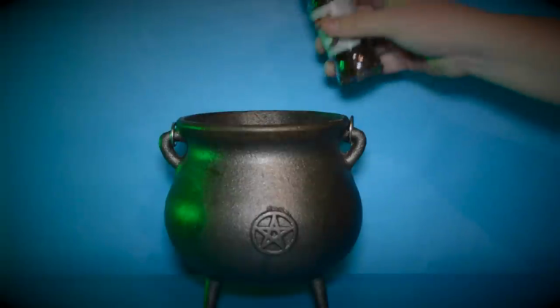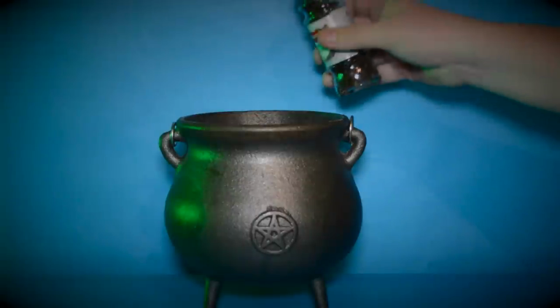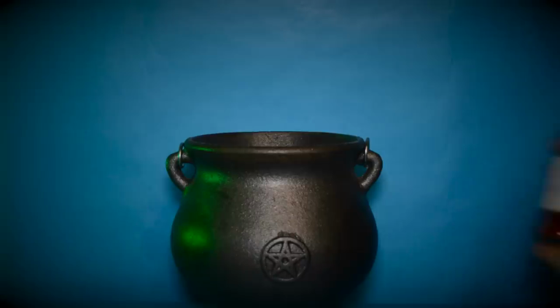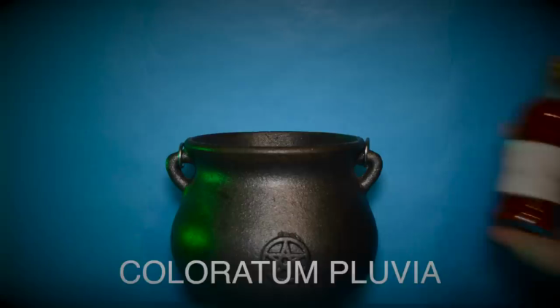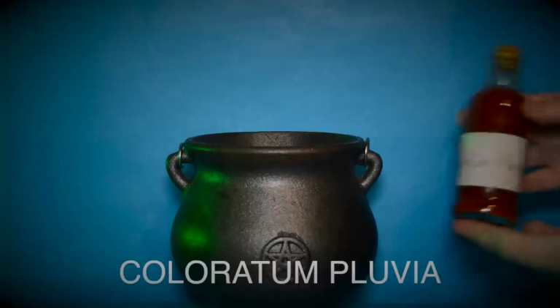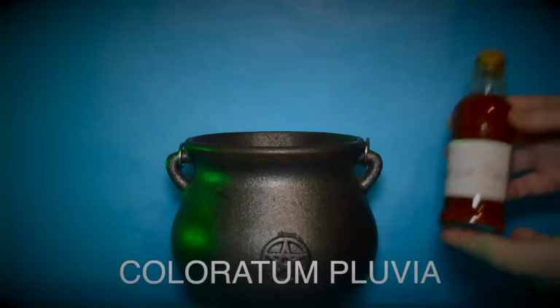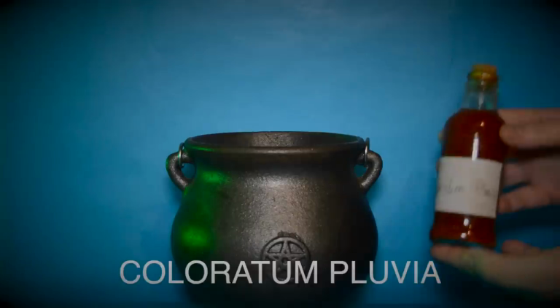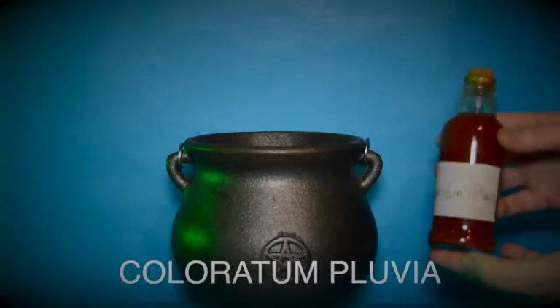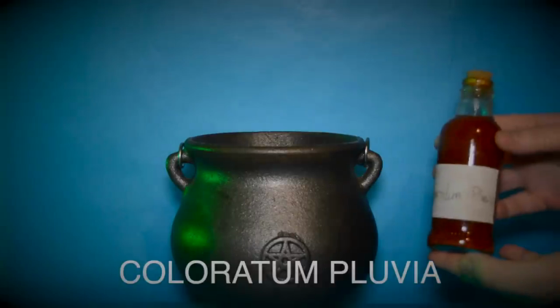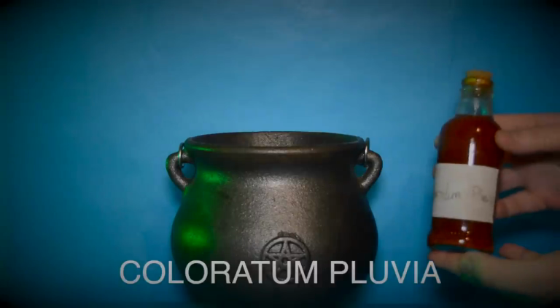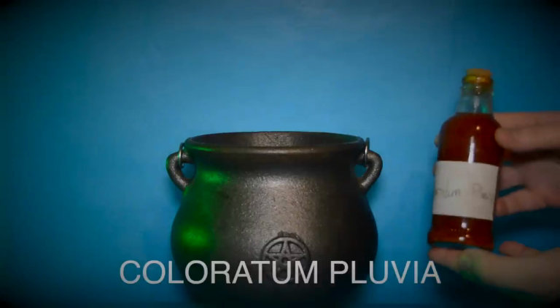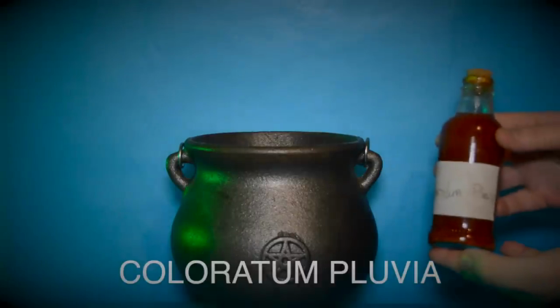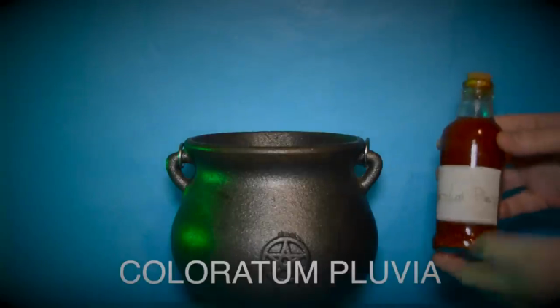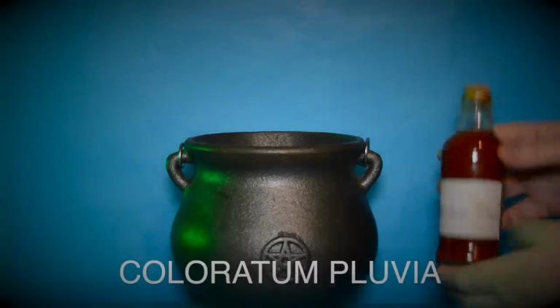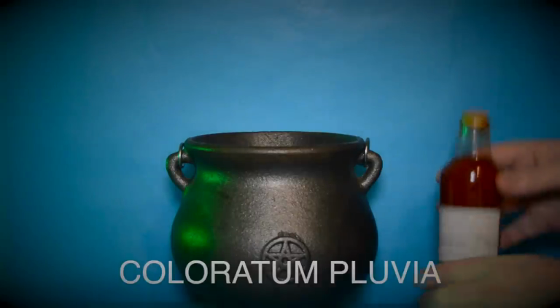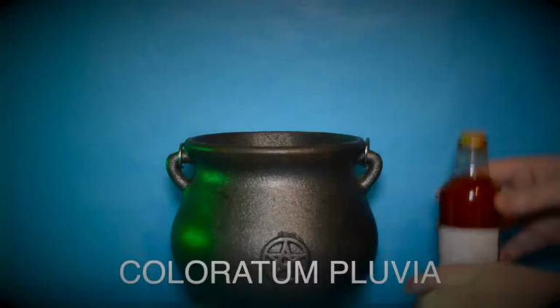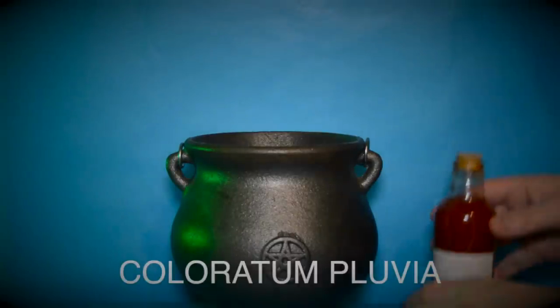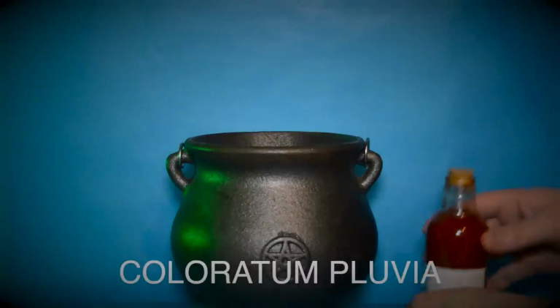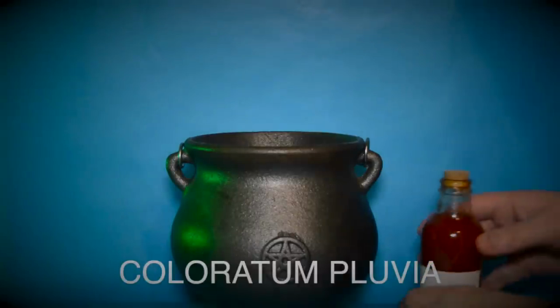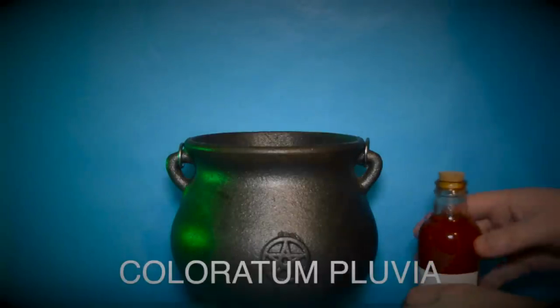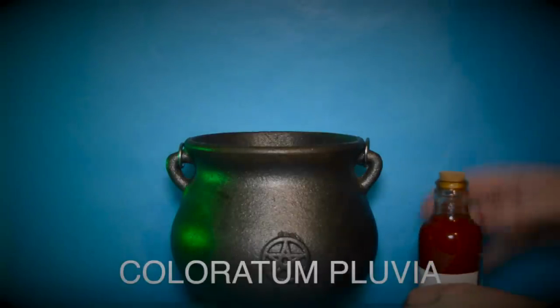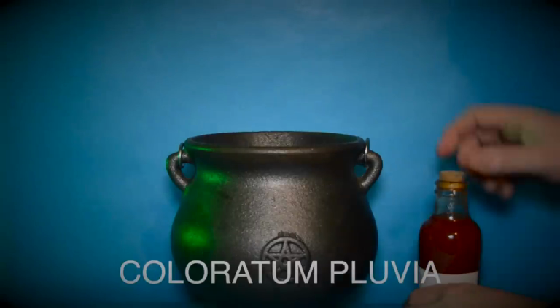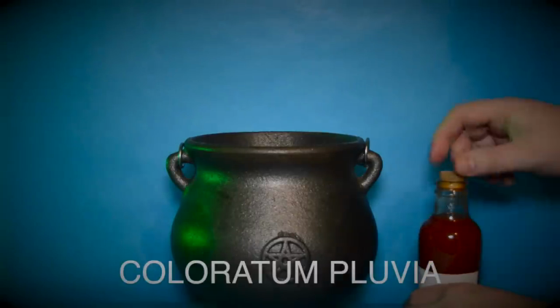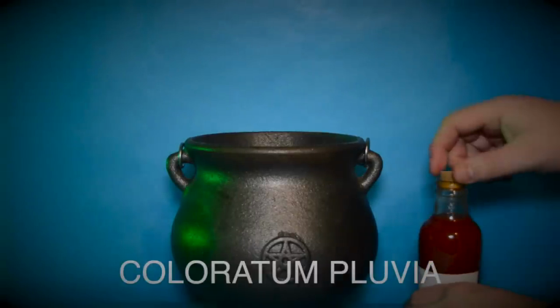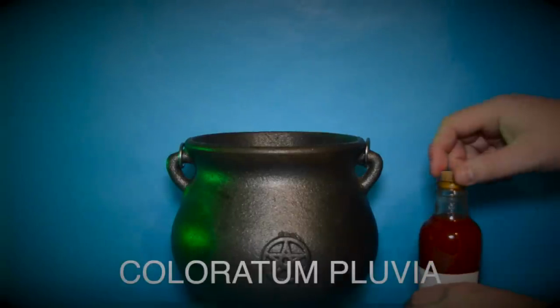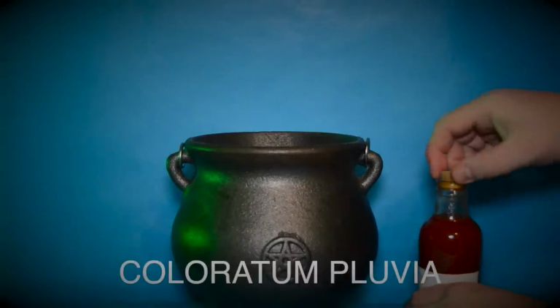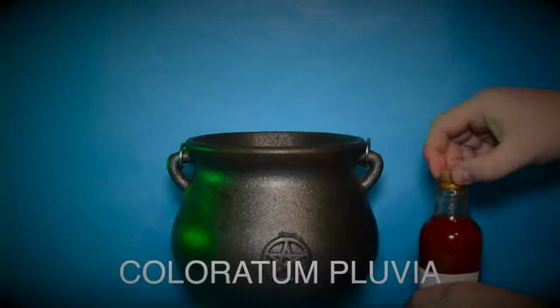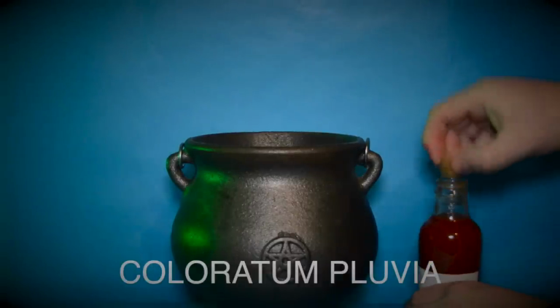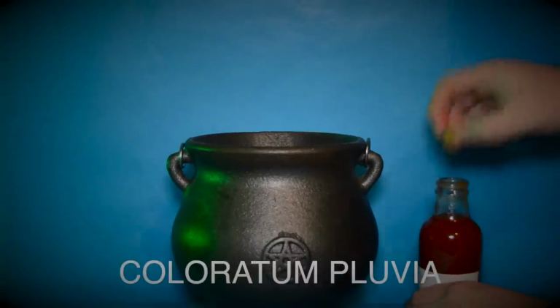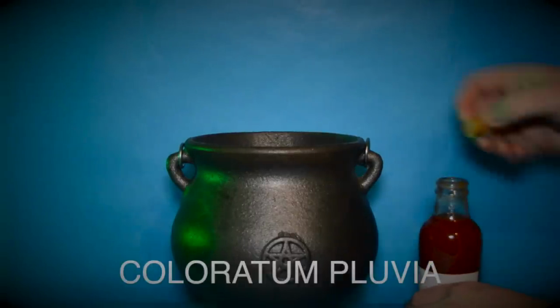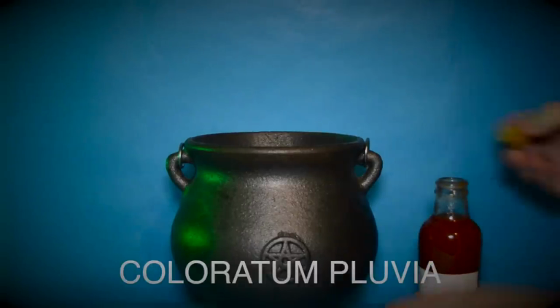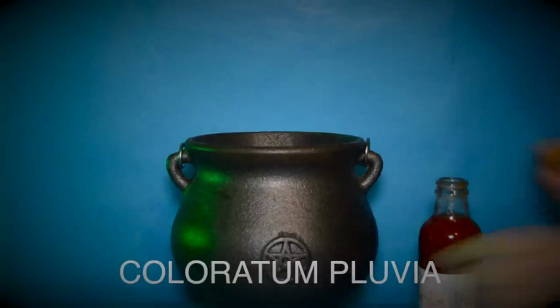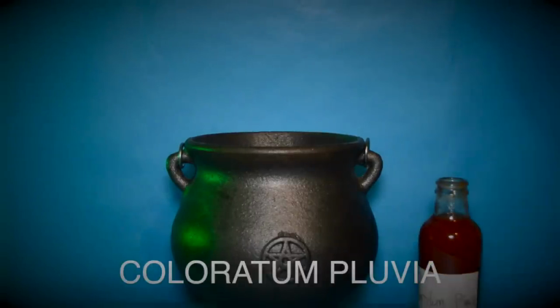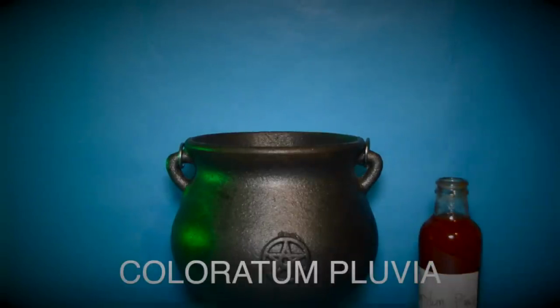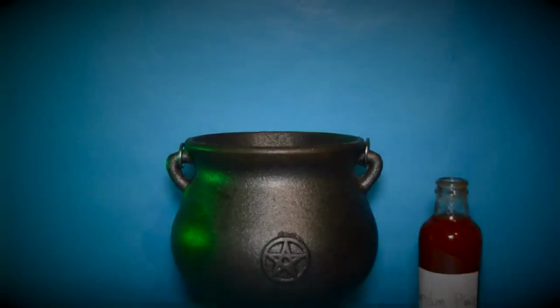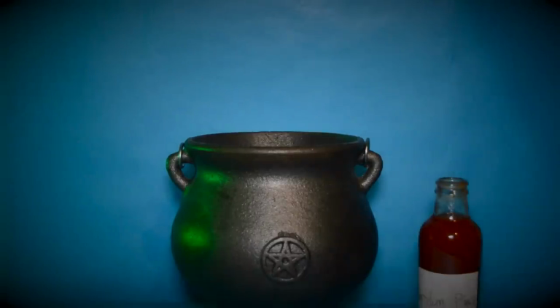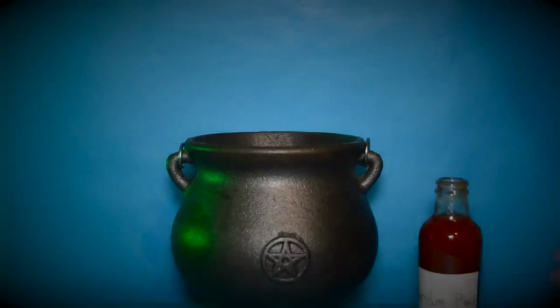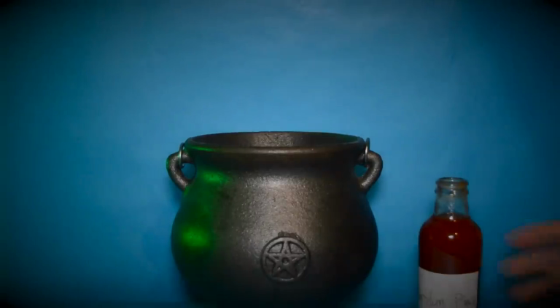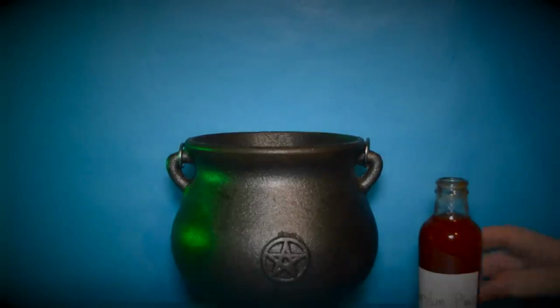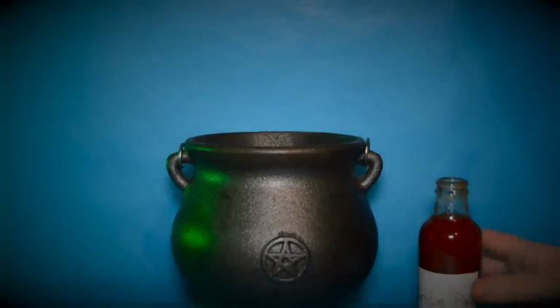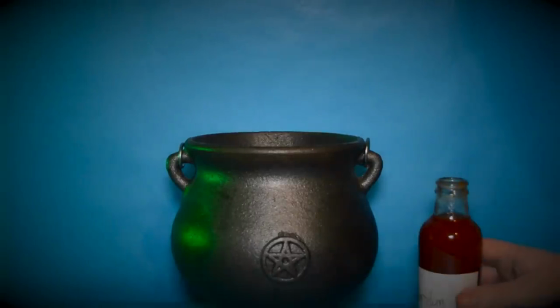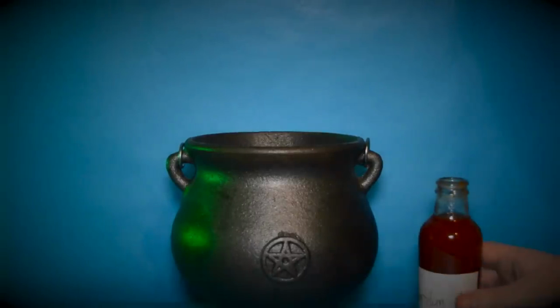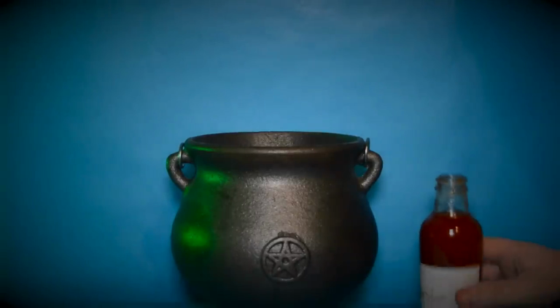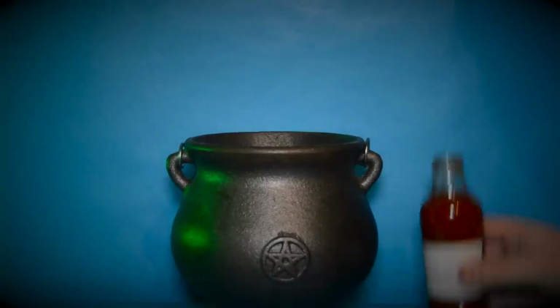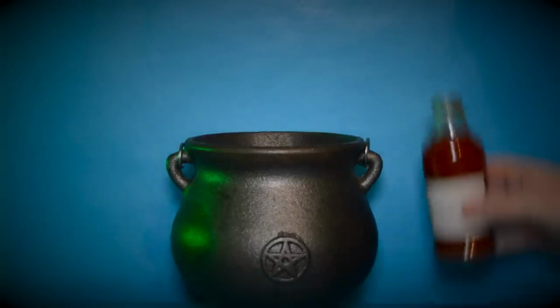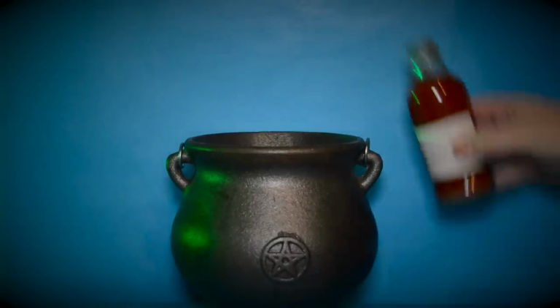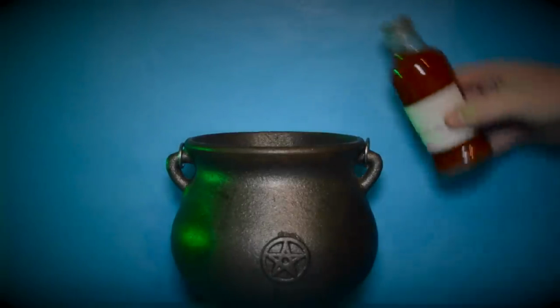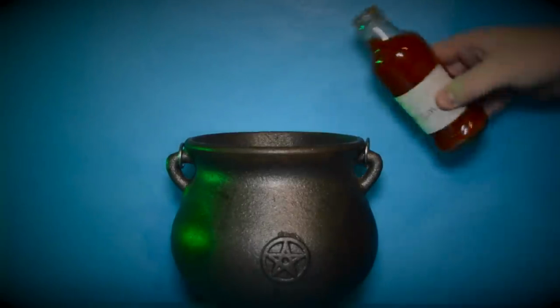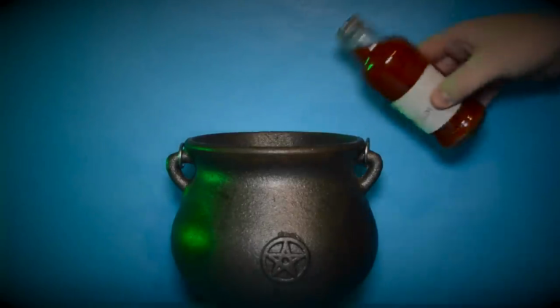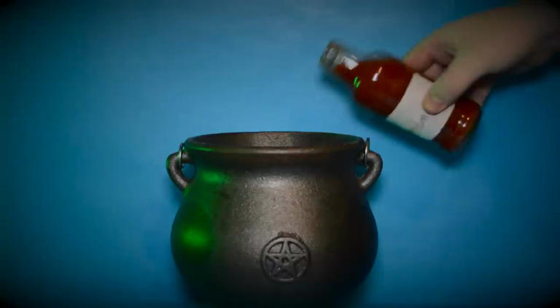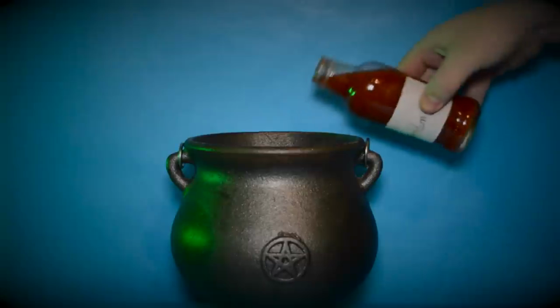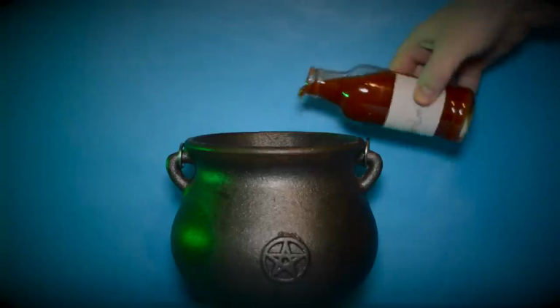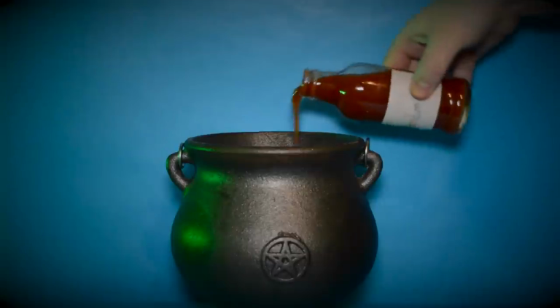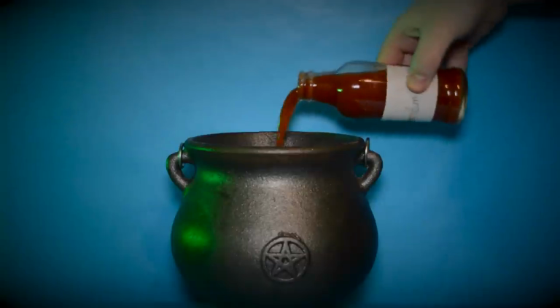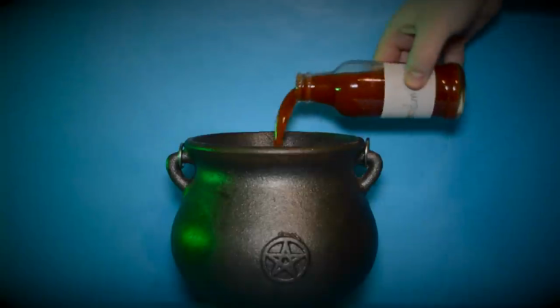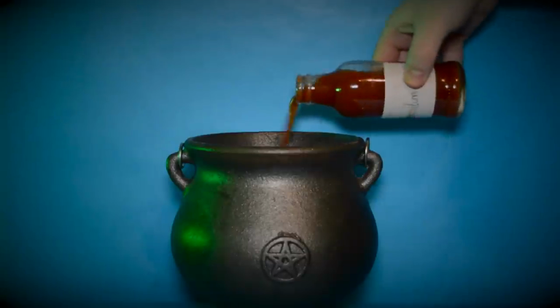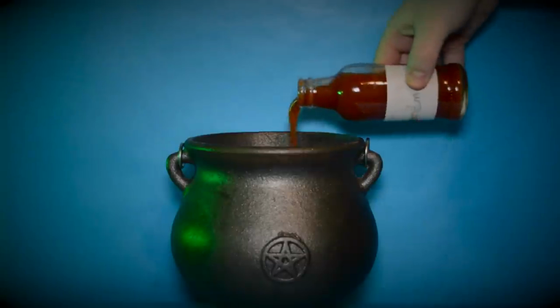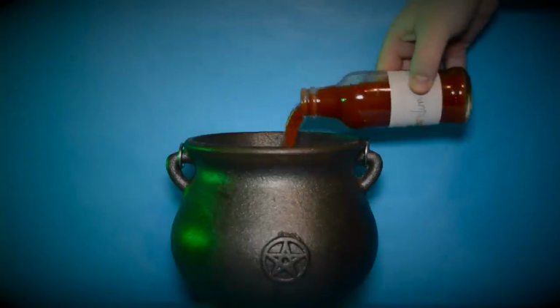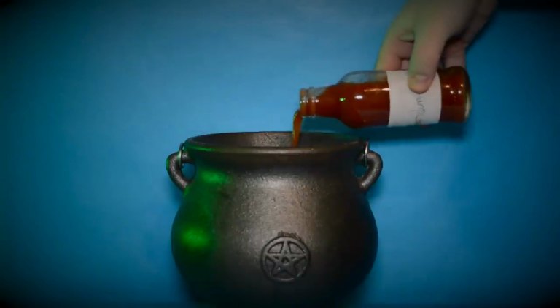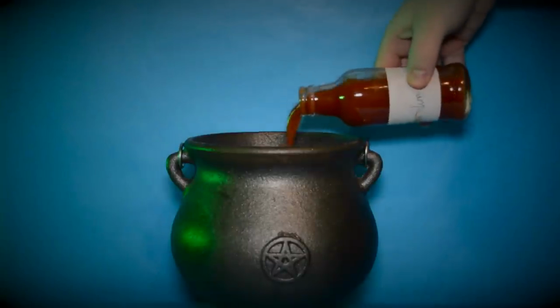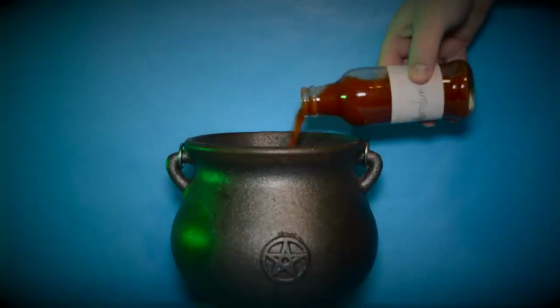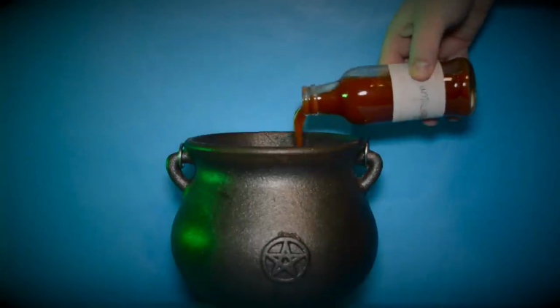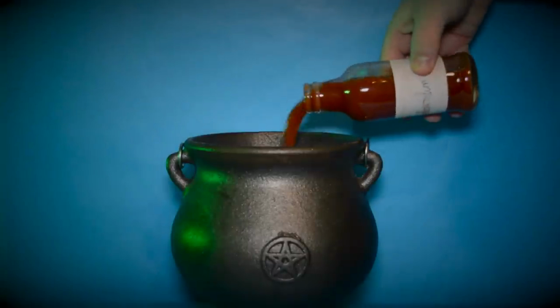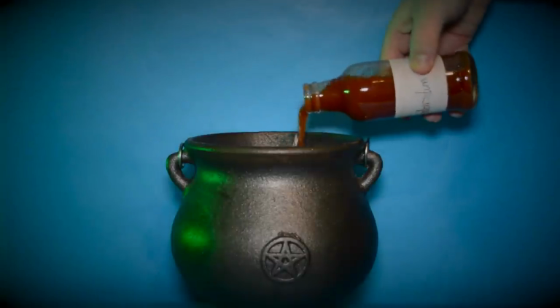Next add a whole bottle of Coloratum Pluvia. This can be hard to find and is illegal in most countries.